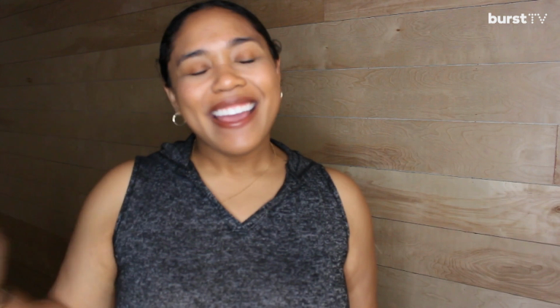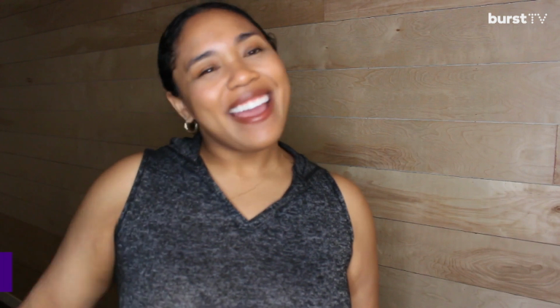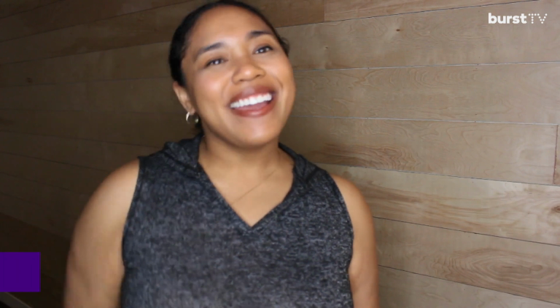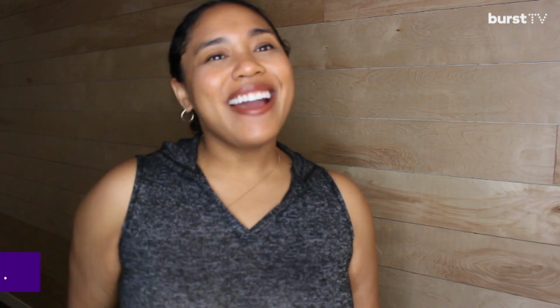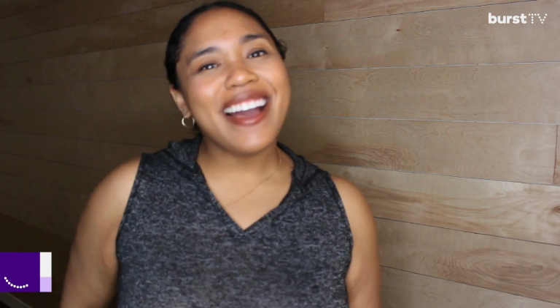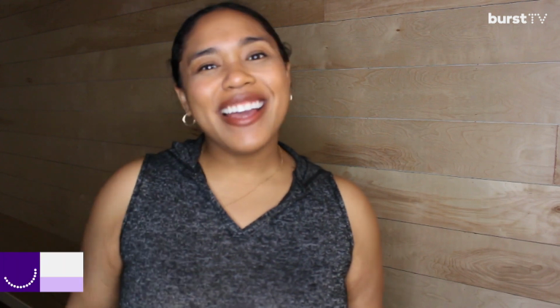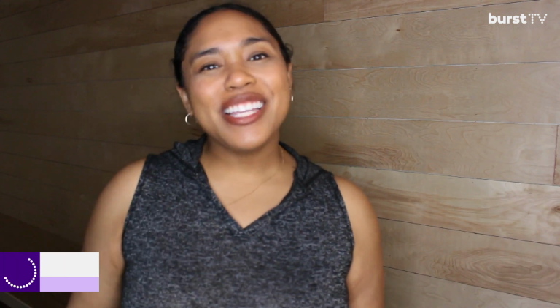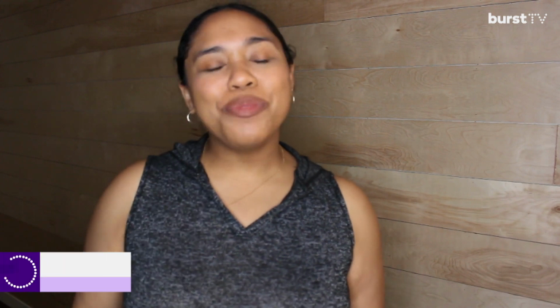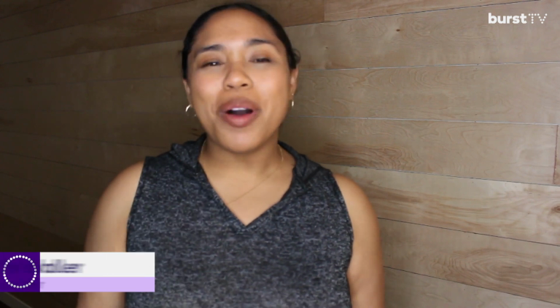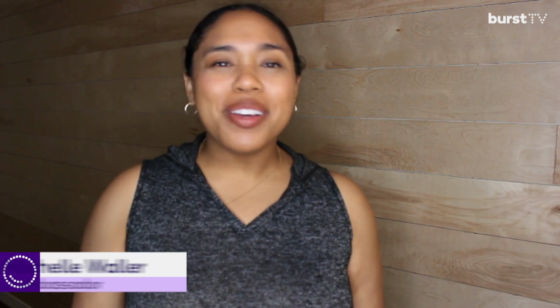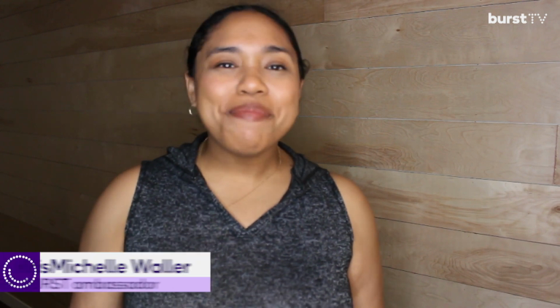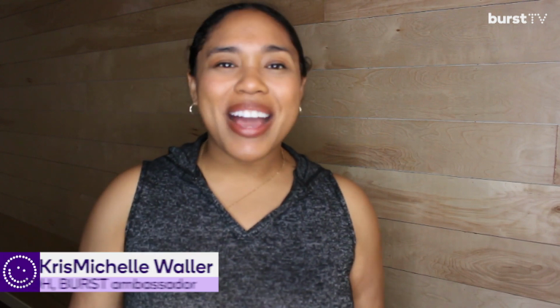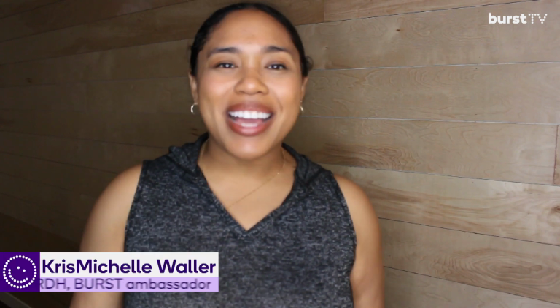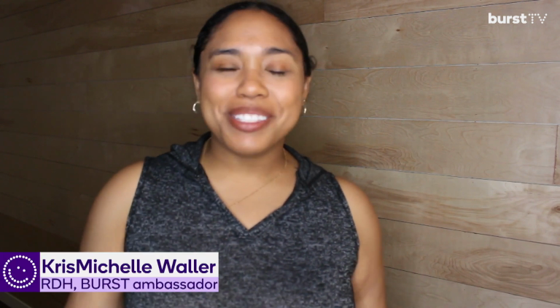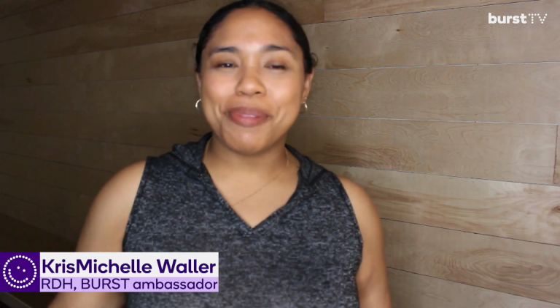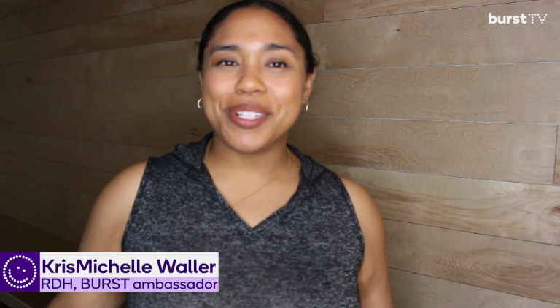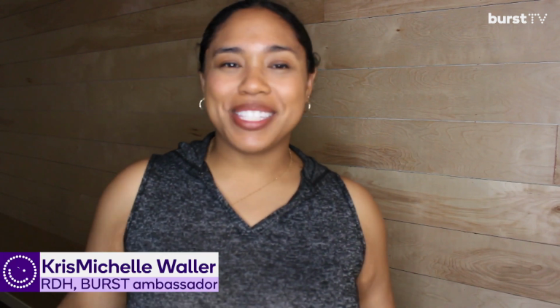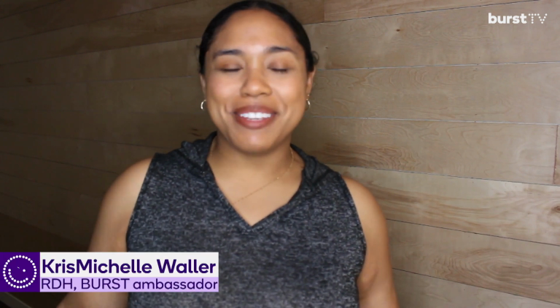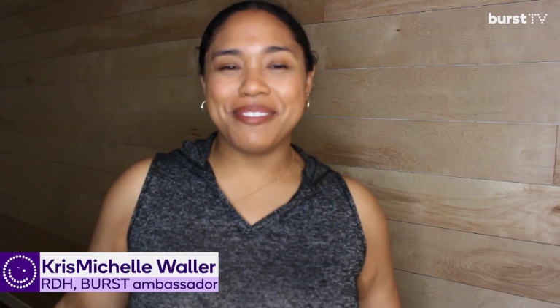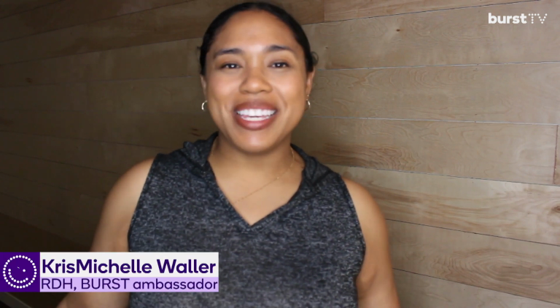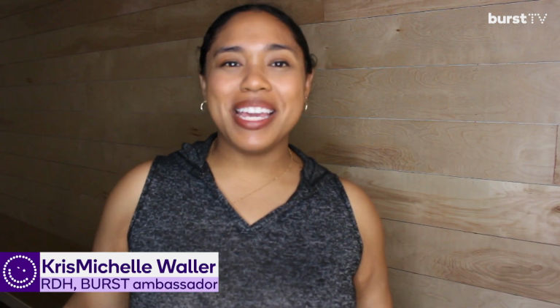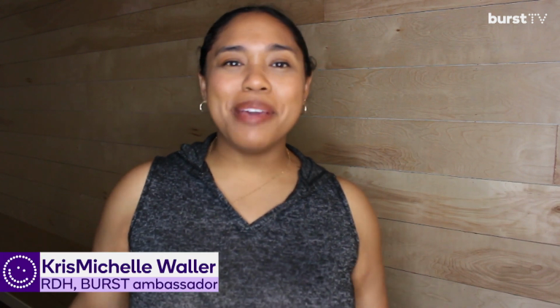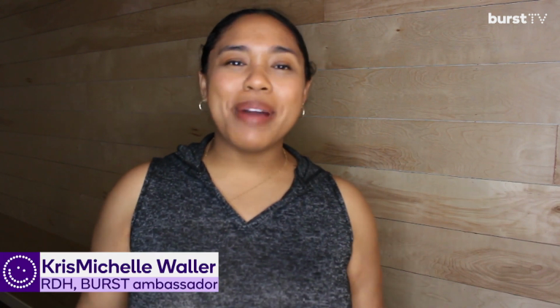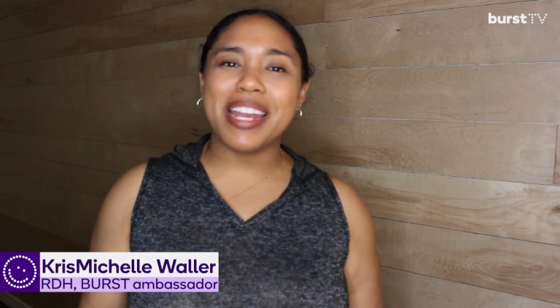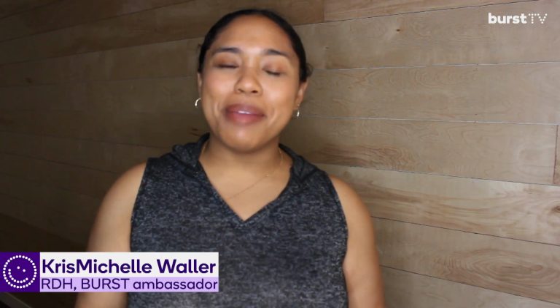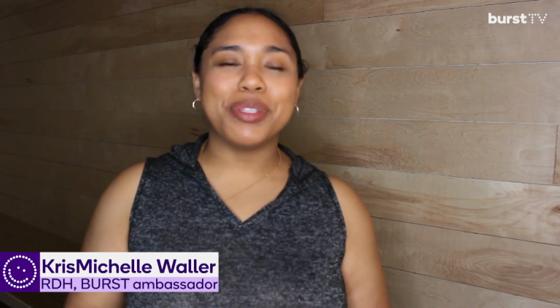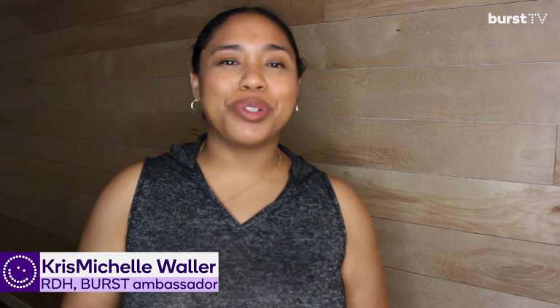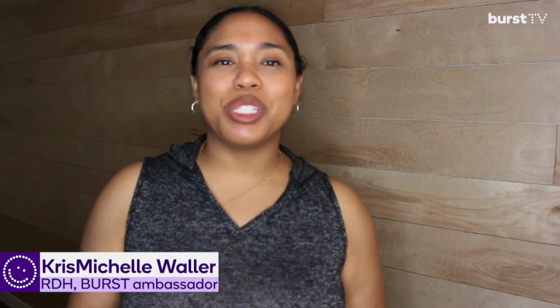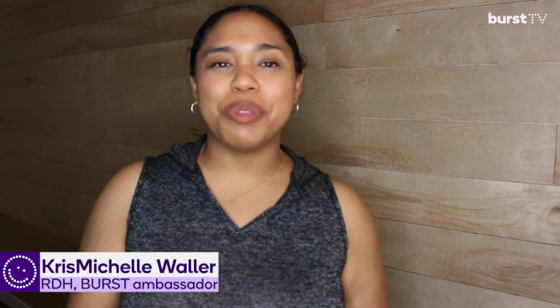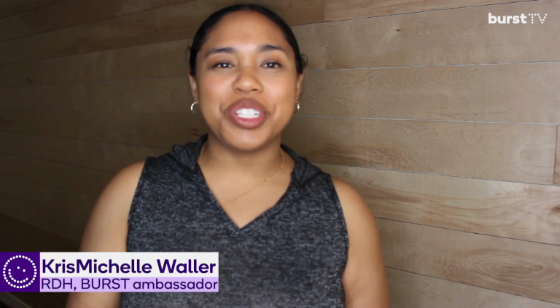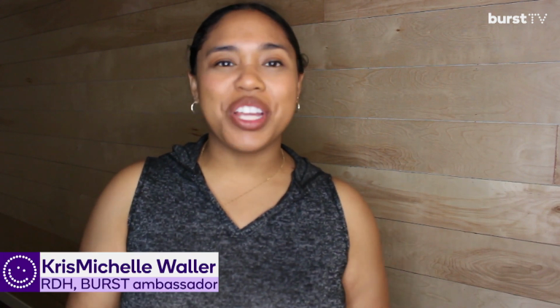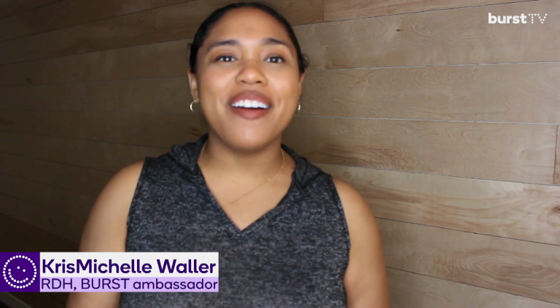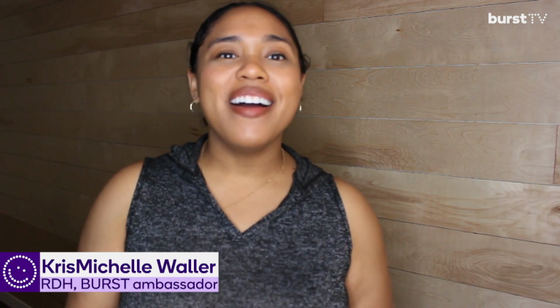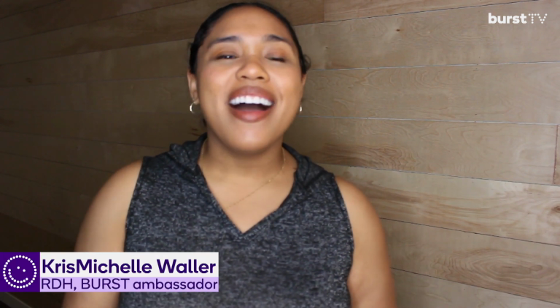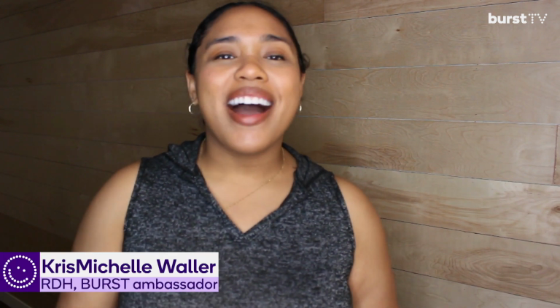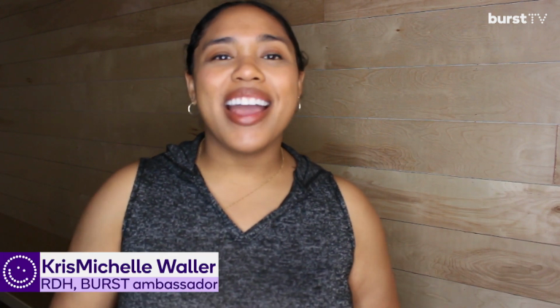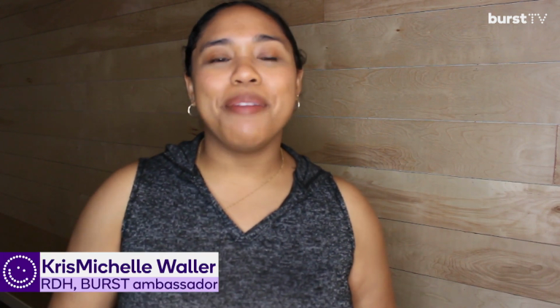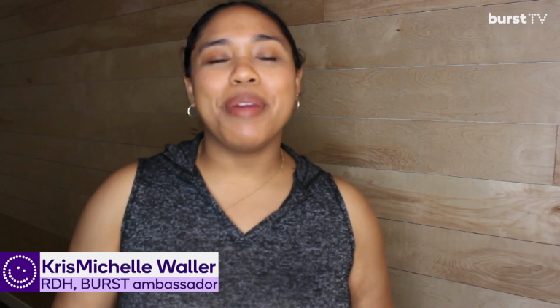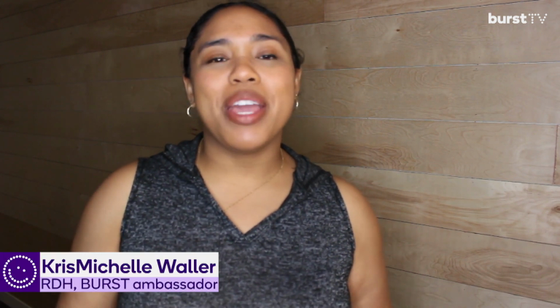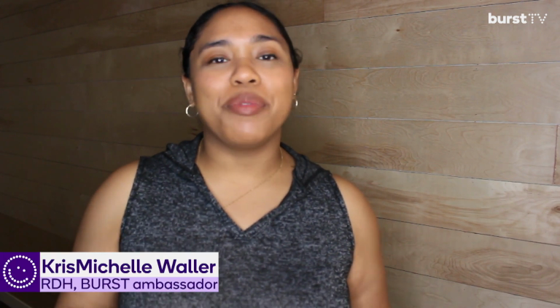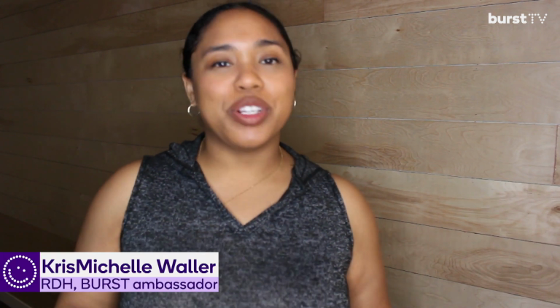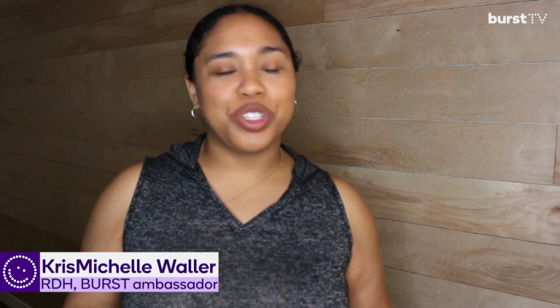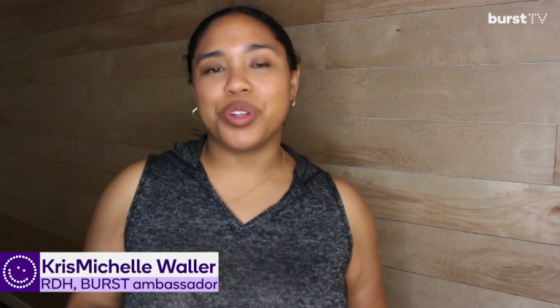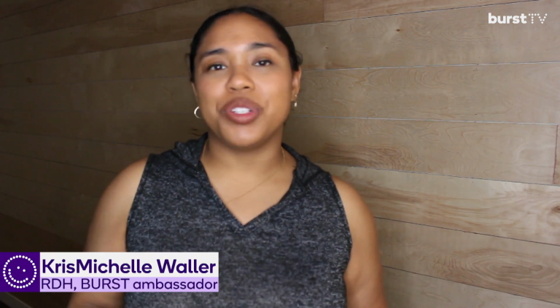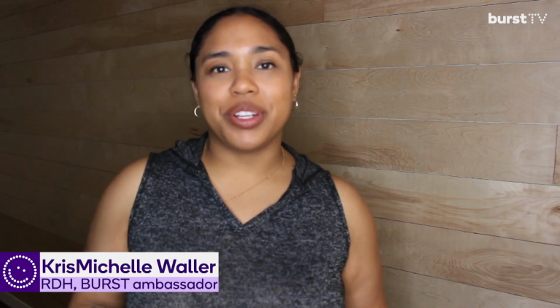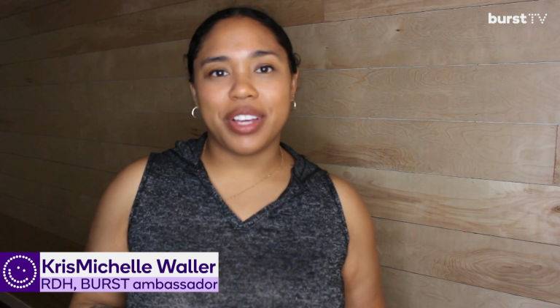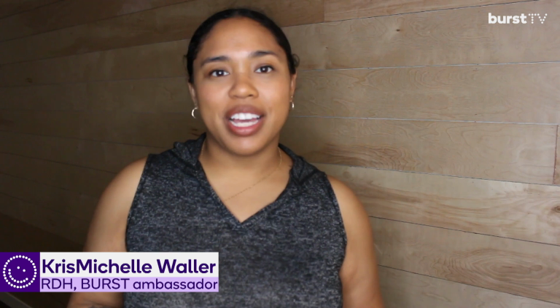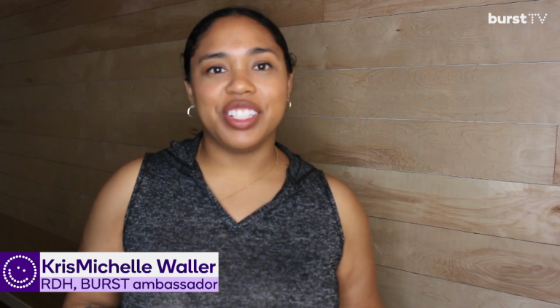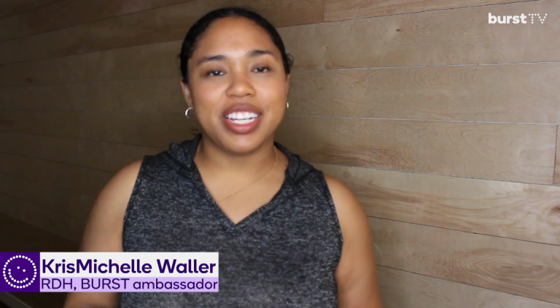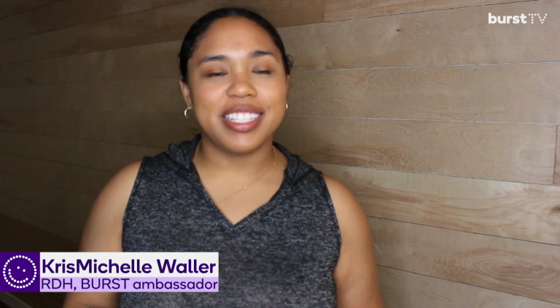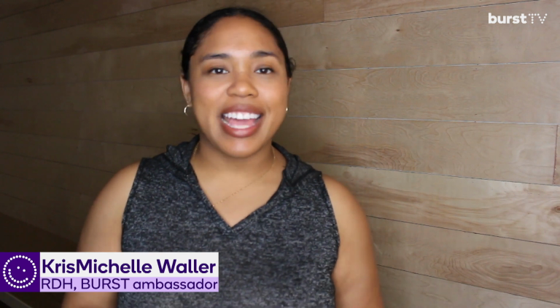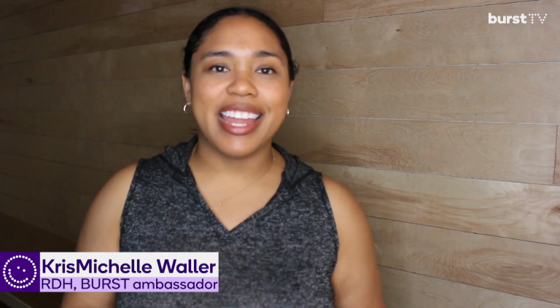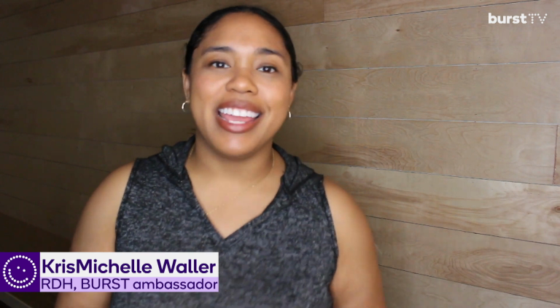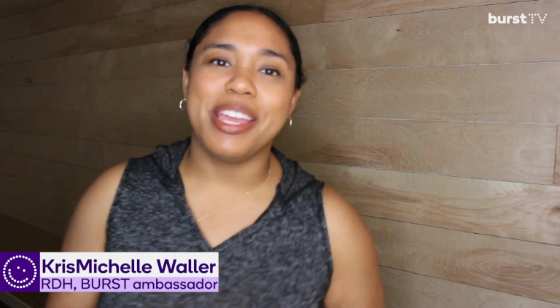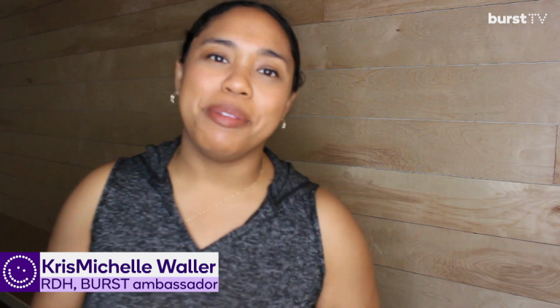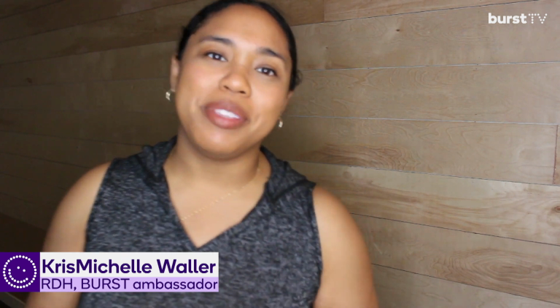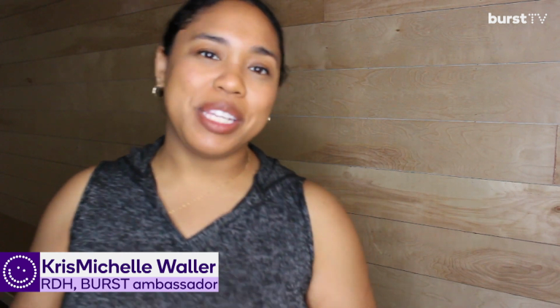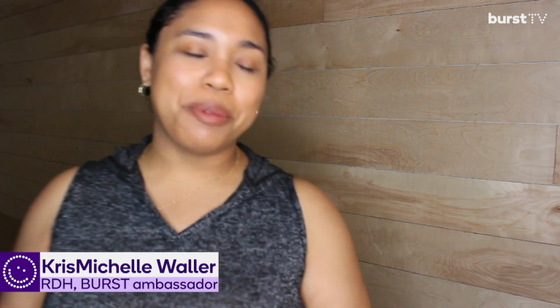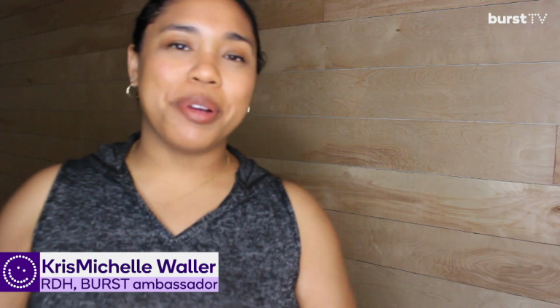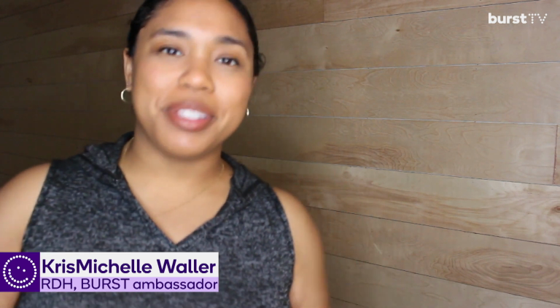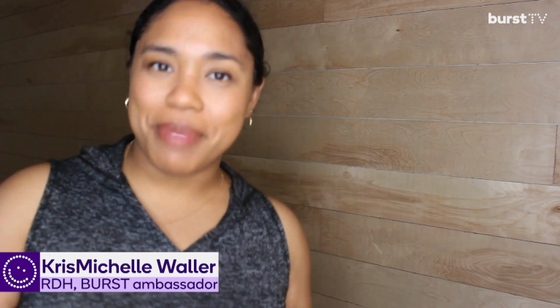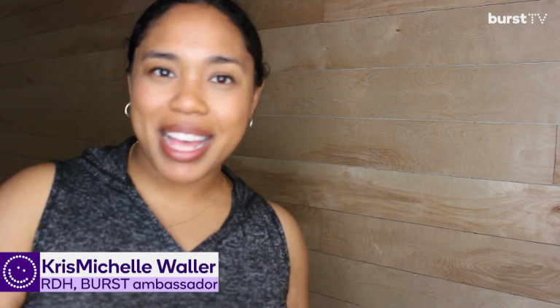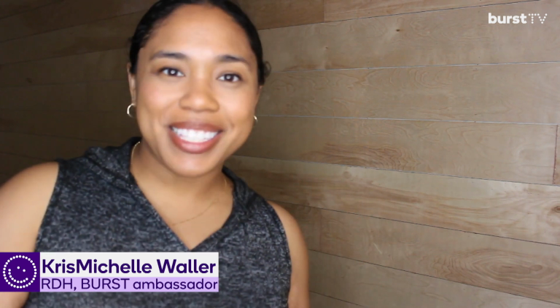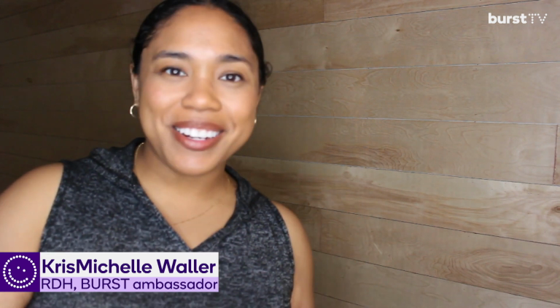Hey guys, welcome back to Burst TV. My name is Chris Michelle. I am a registered dental hygienist and a senior Burst Ambassador.